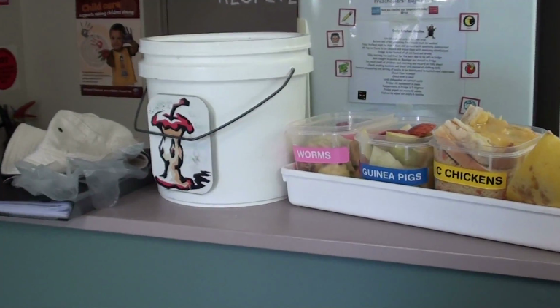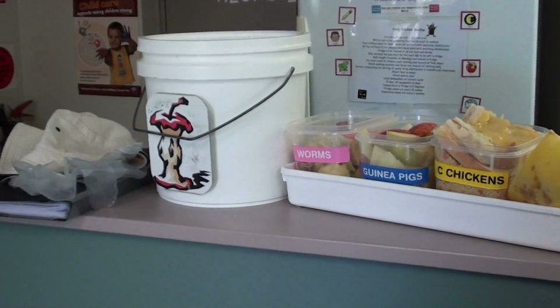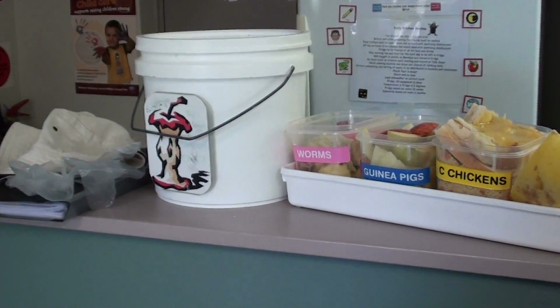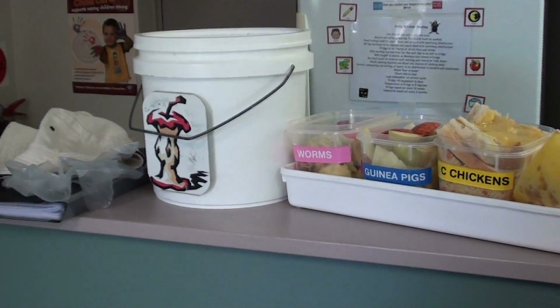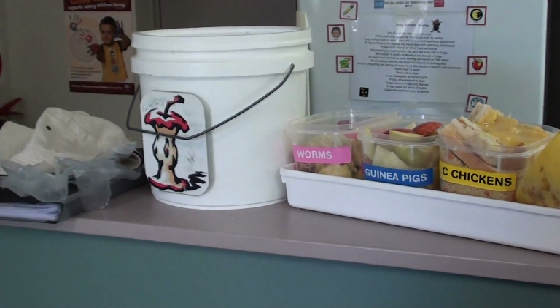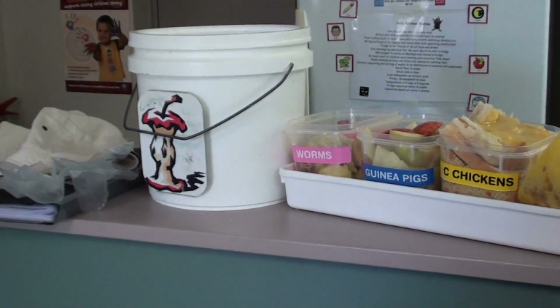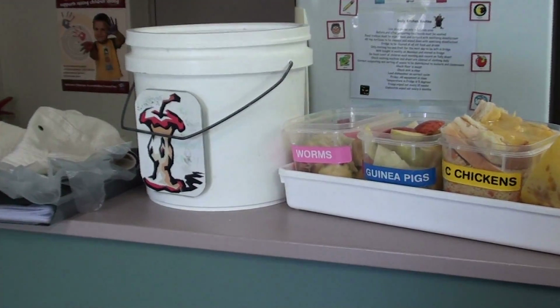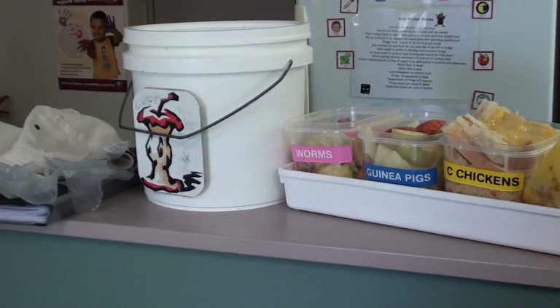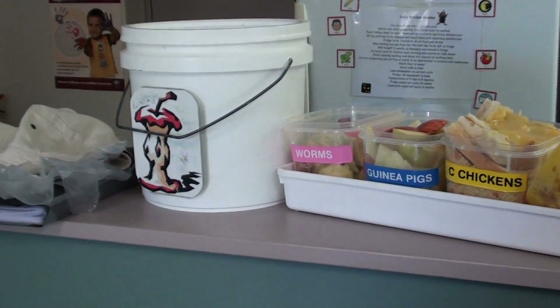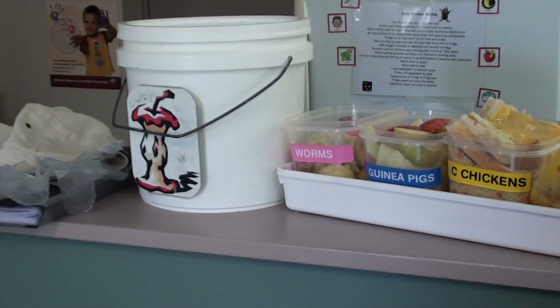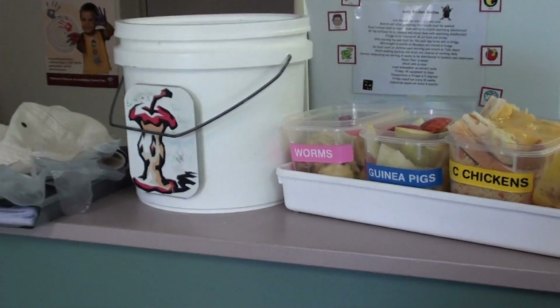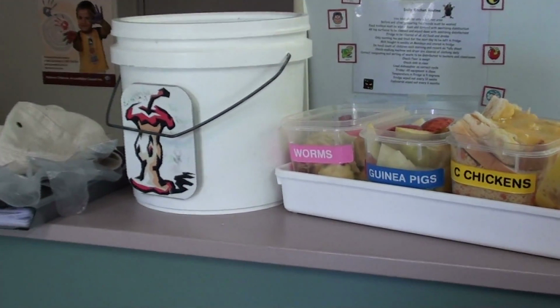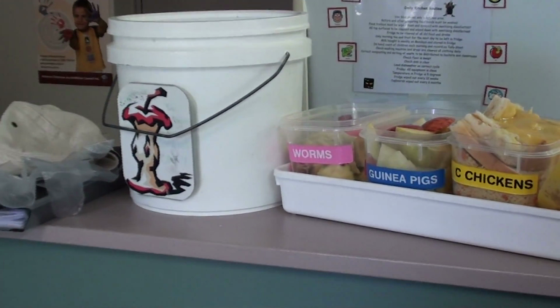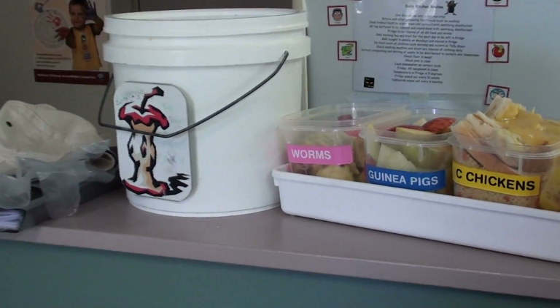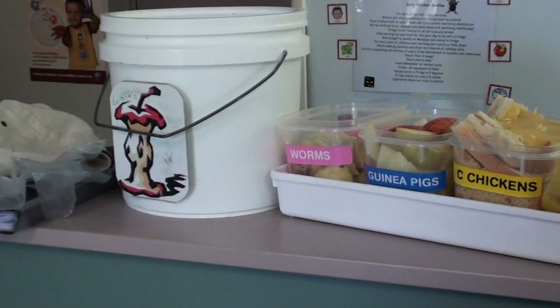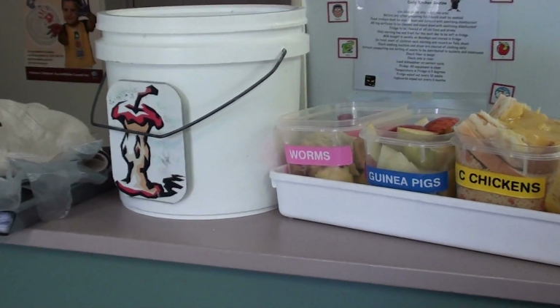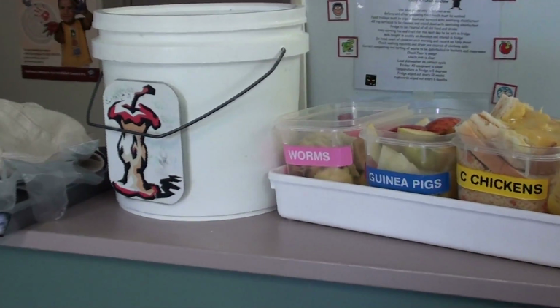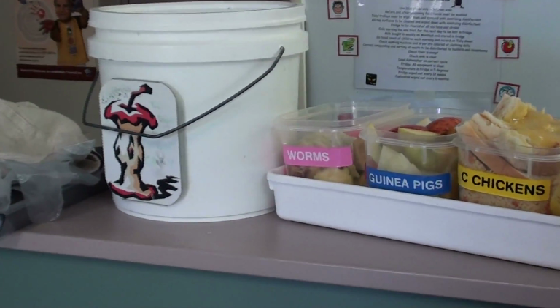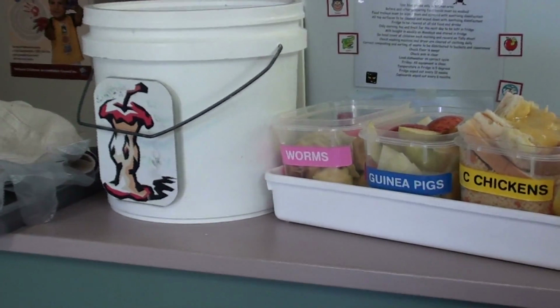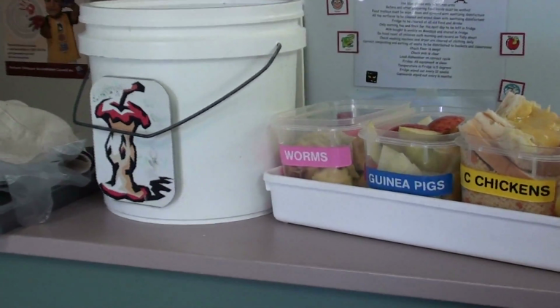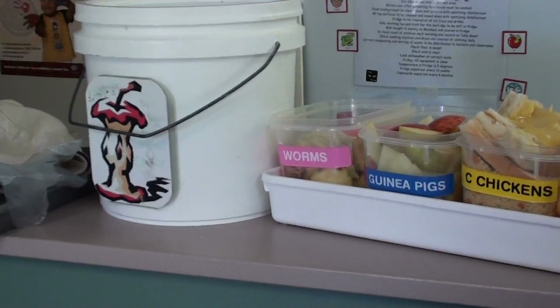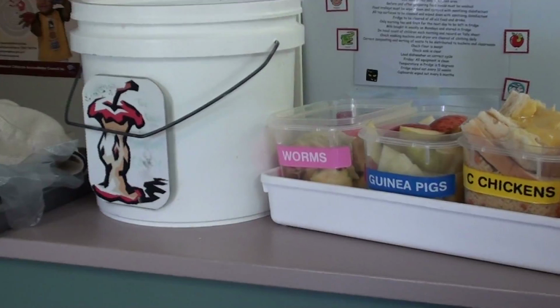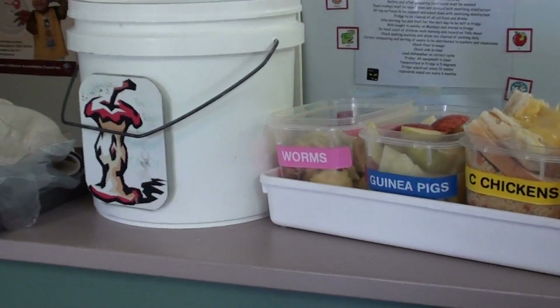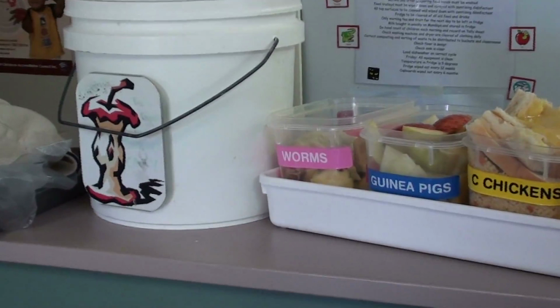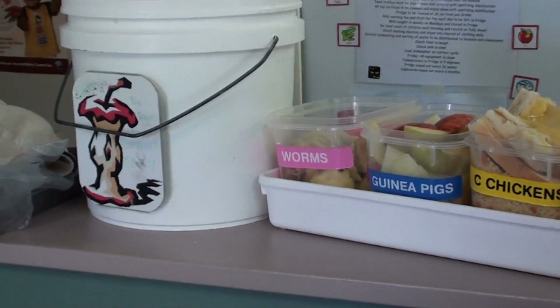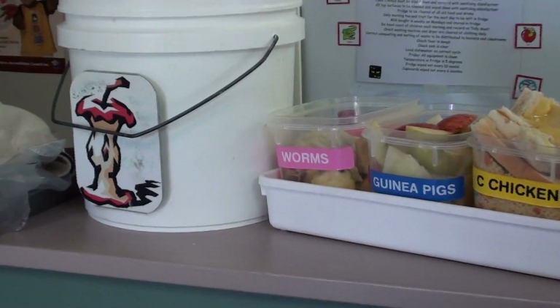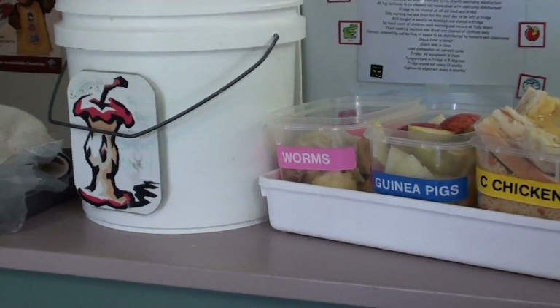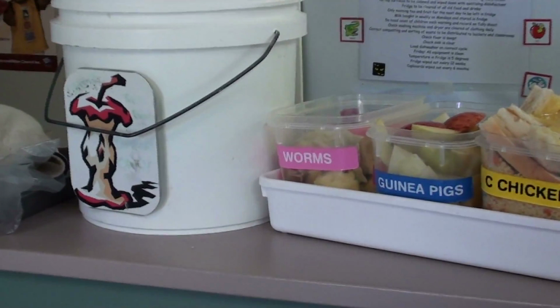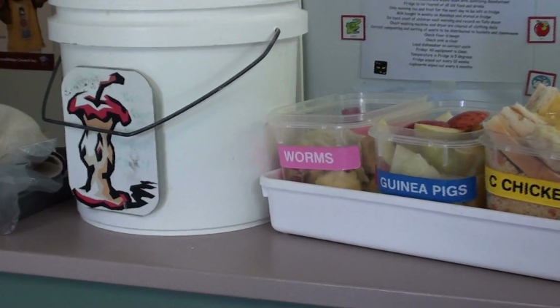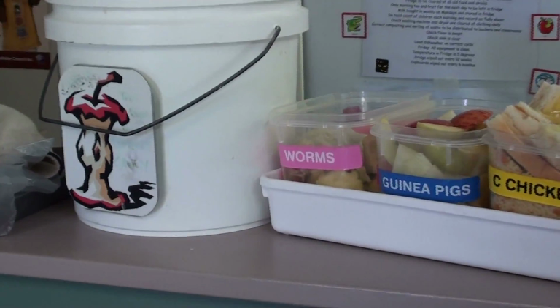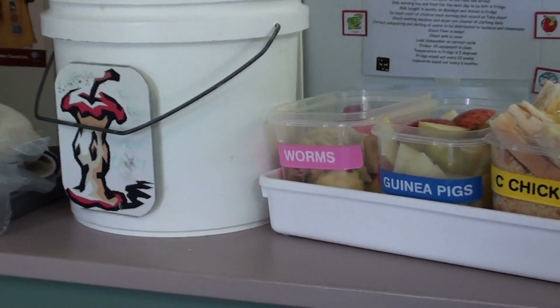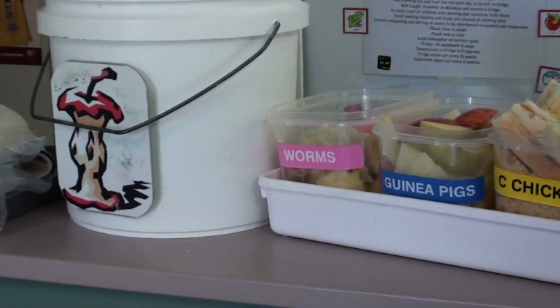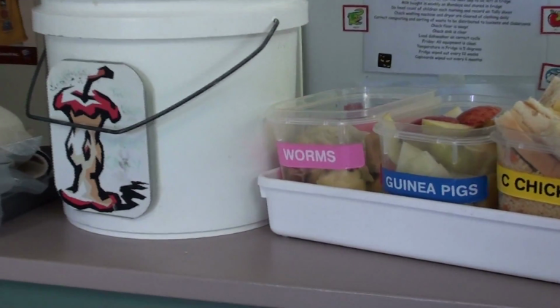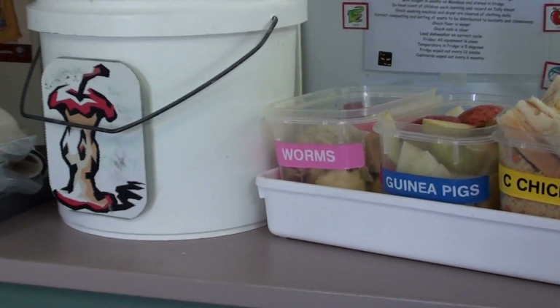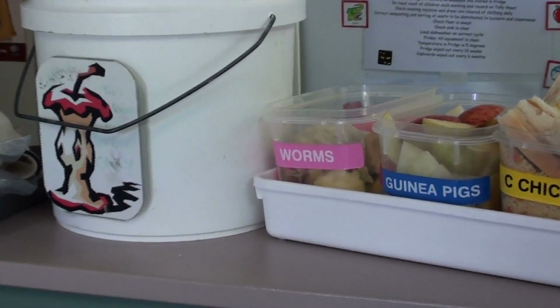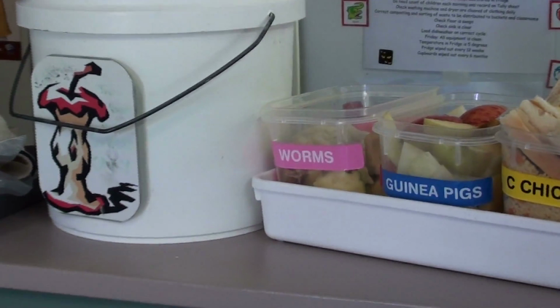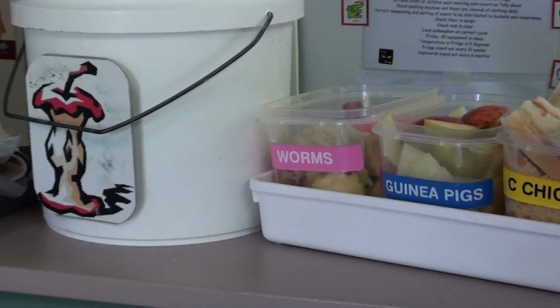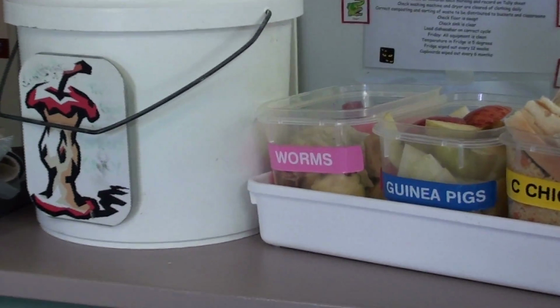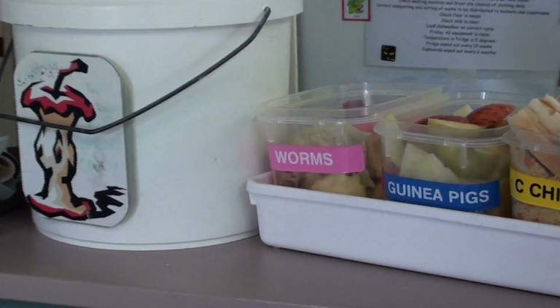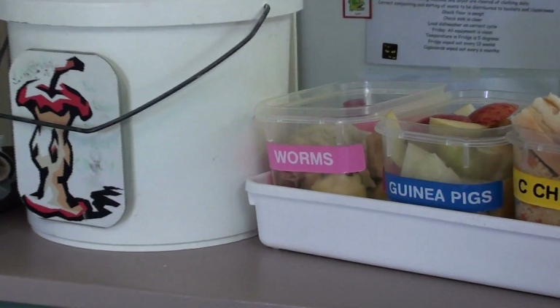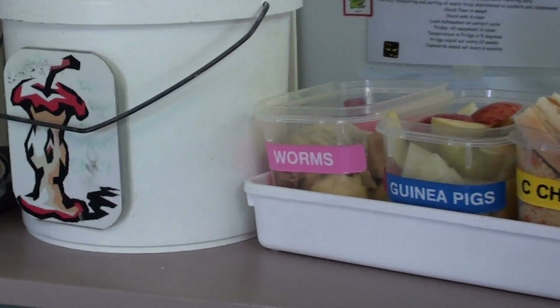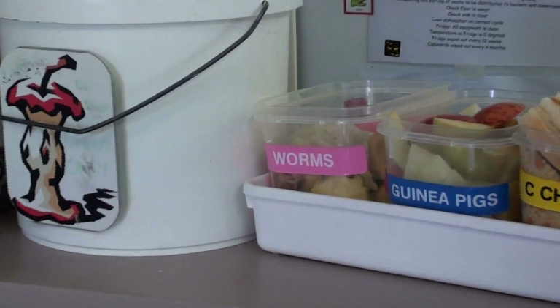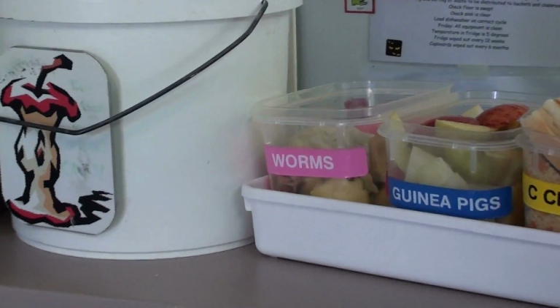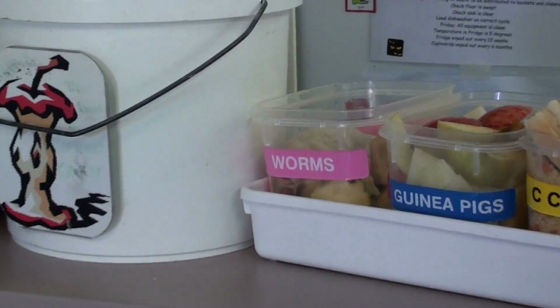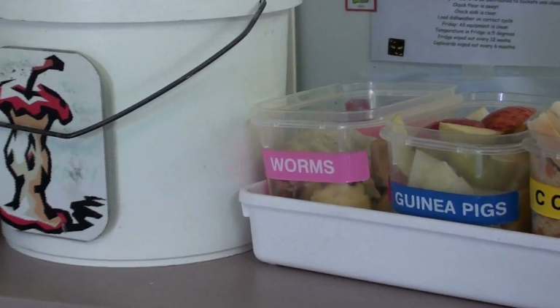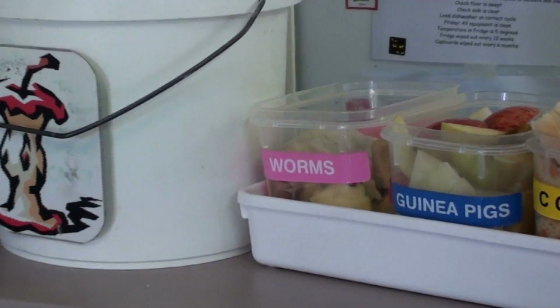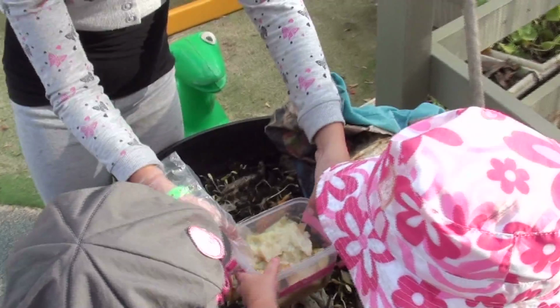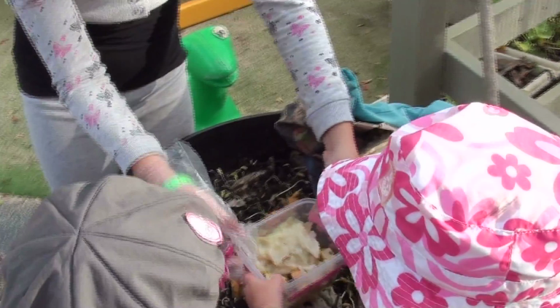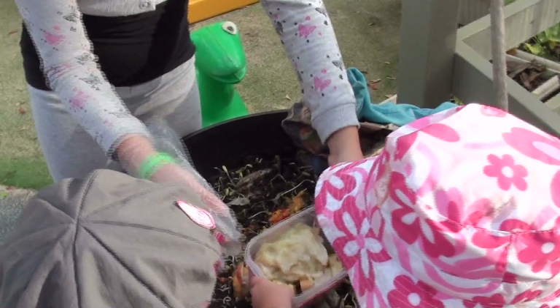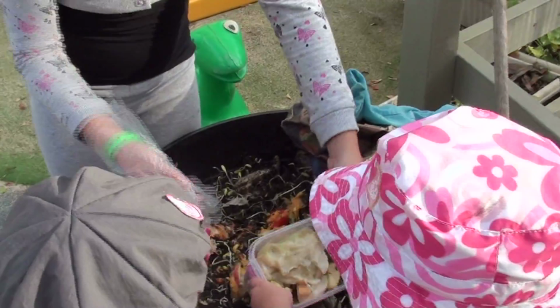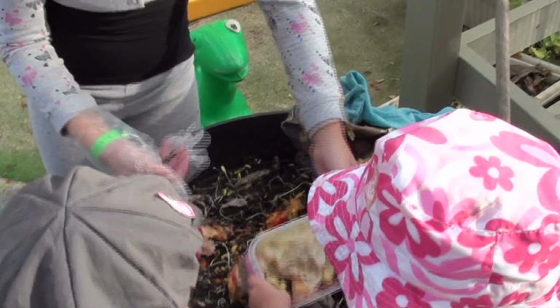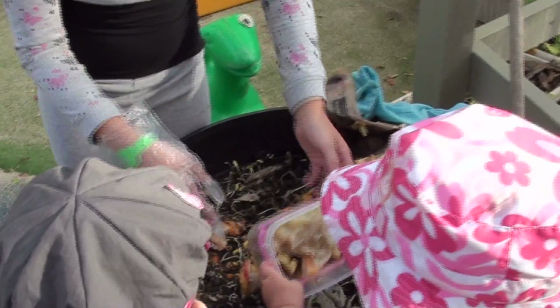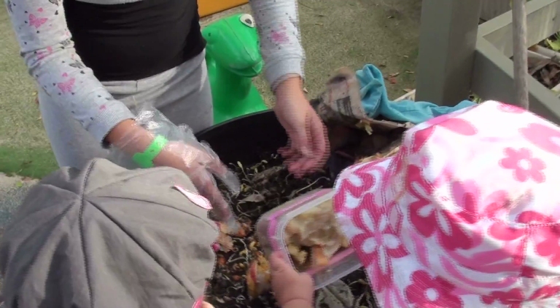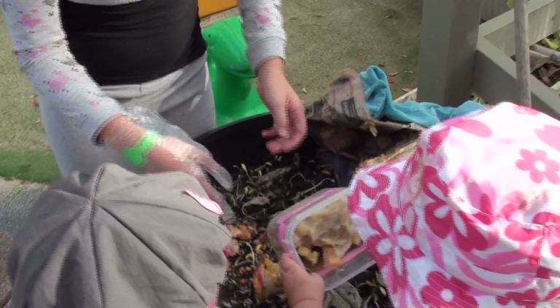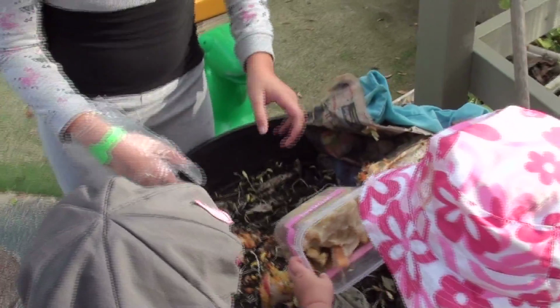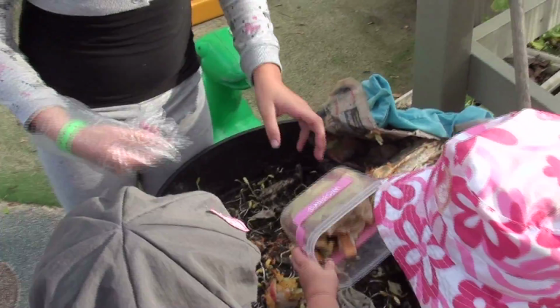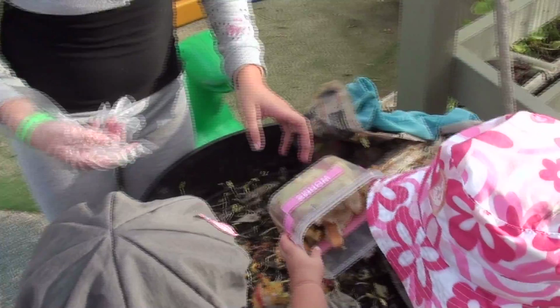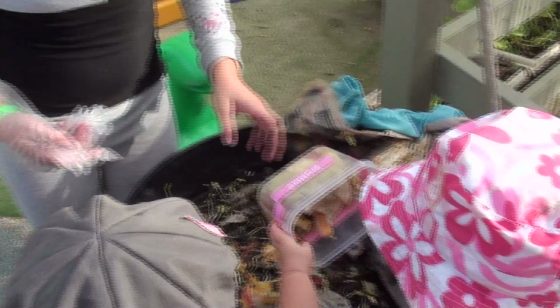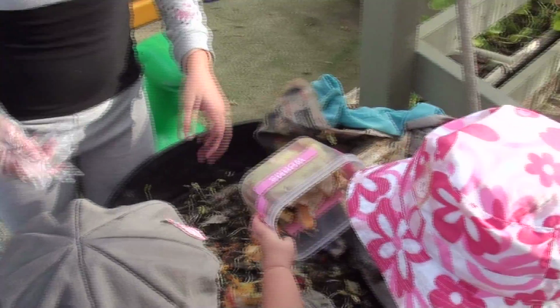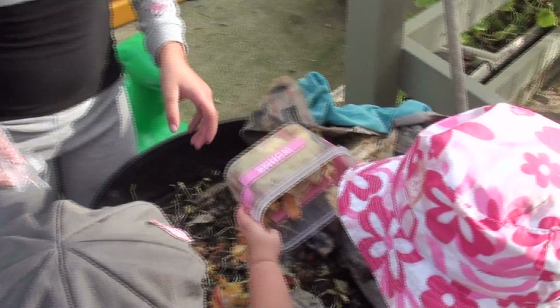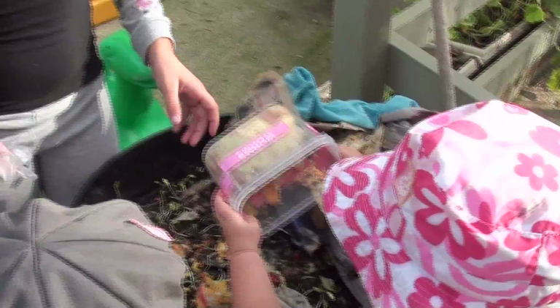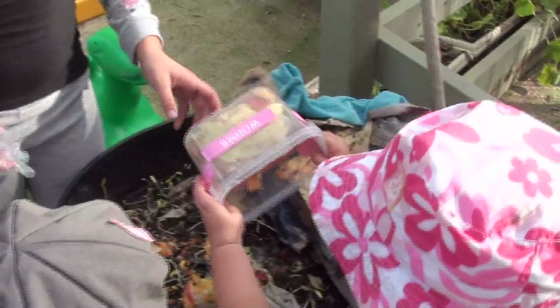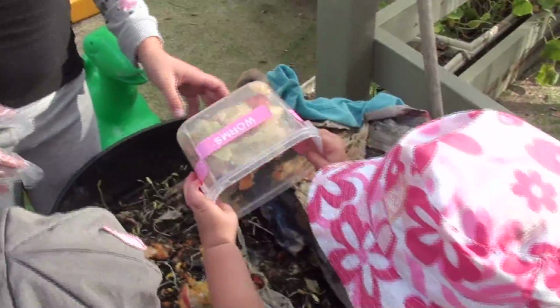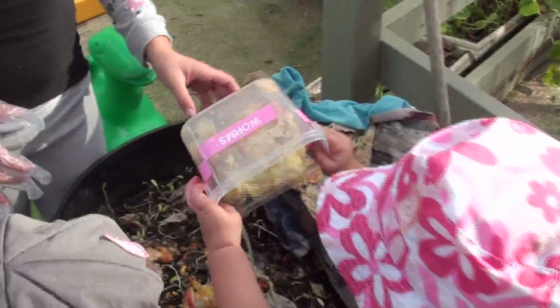As expected, Eco Preschools accumulates a lot of waste. And having a worm farm assists us to minimise the amount of waste that goes to landfill.